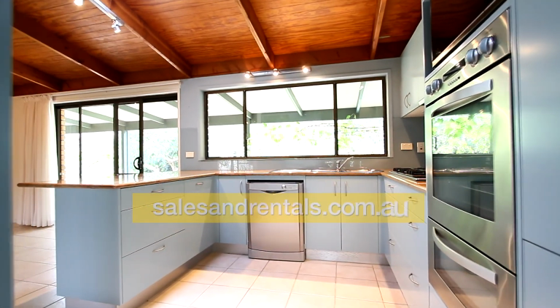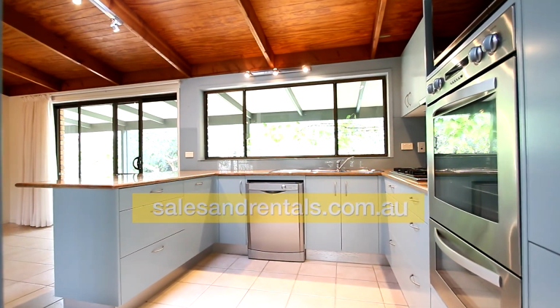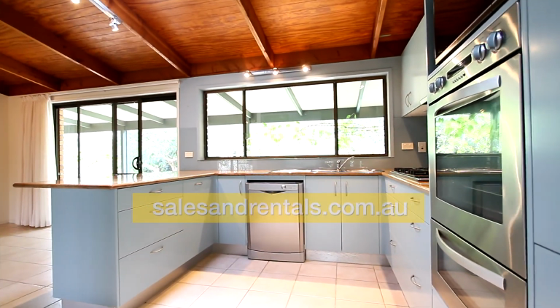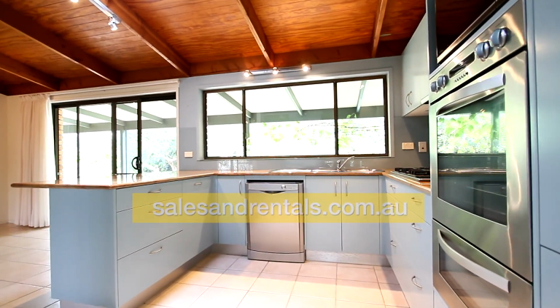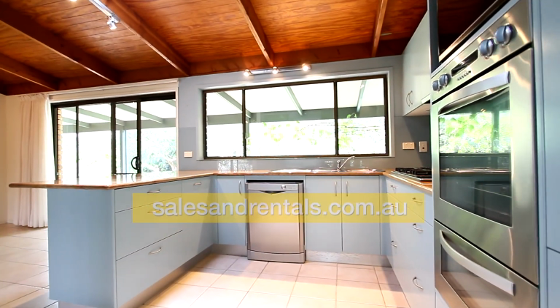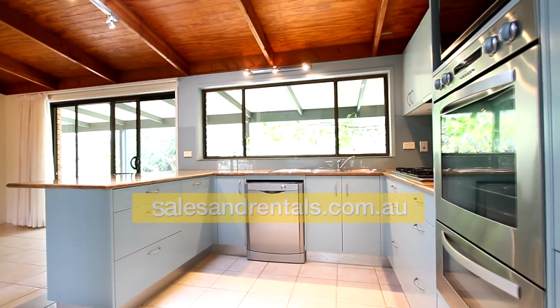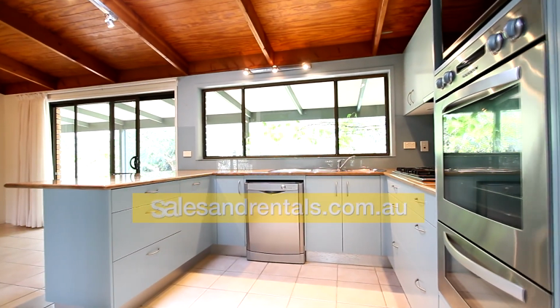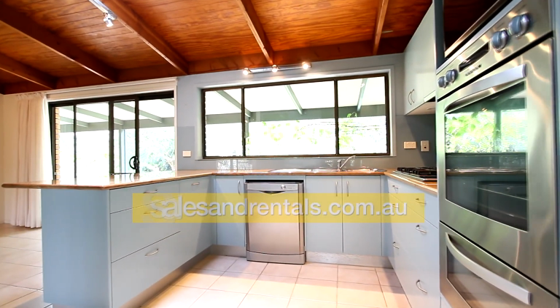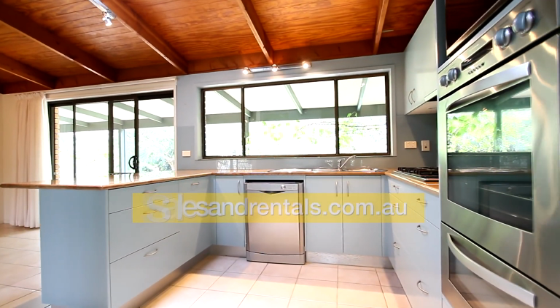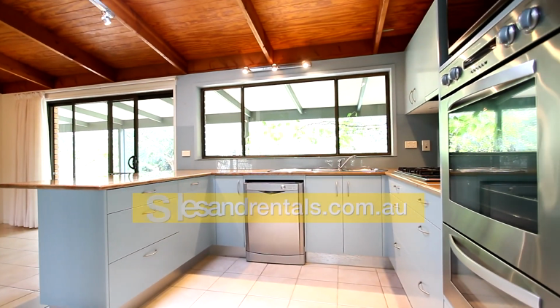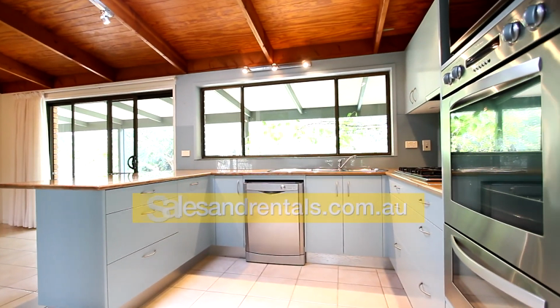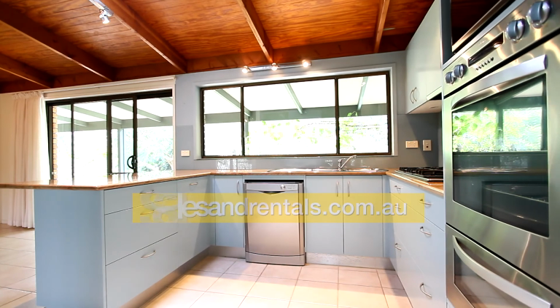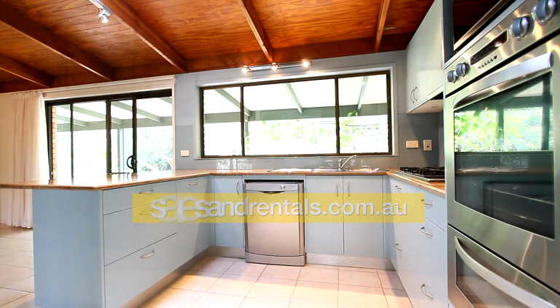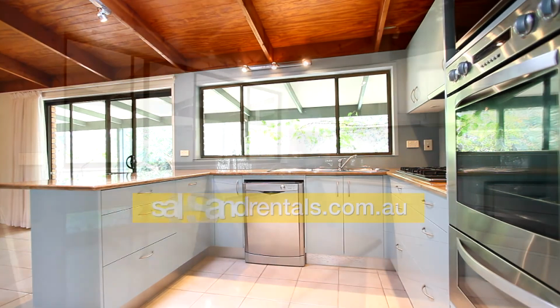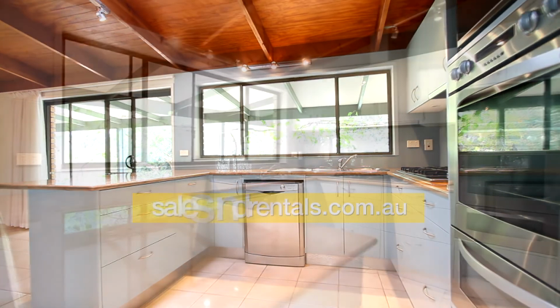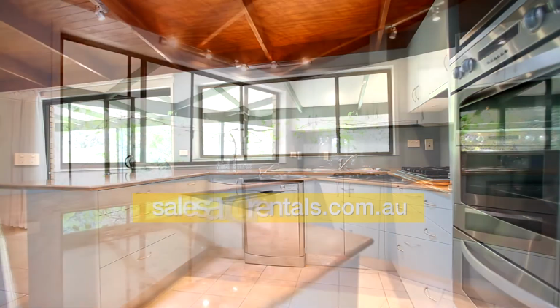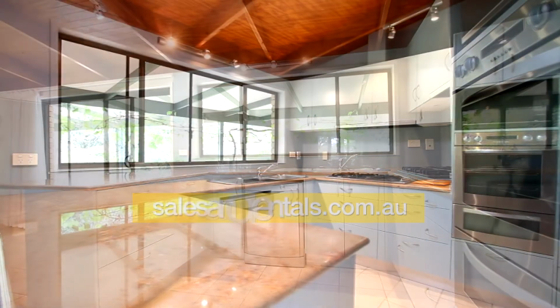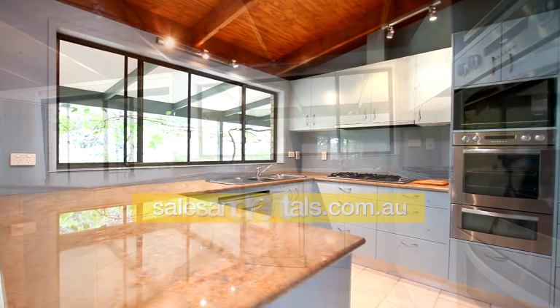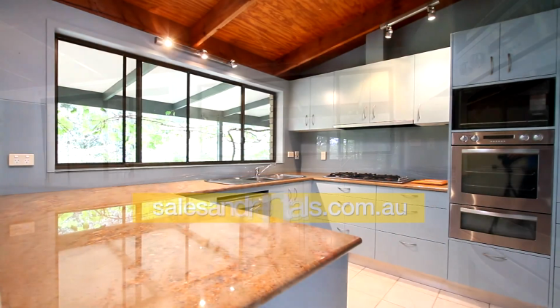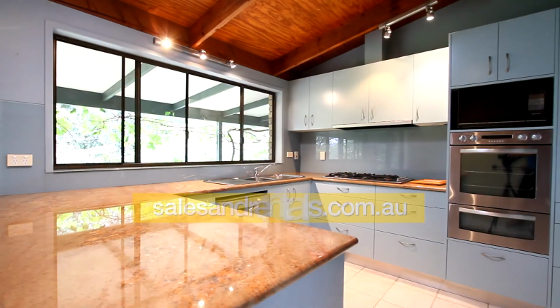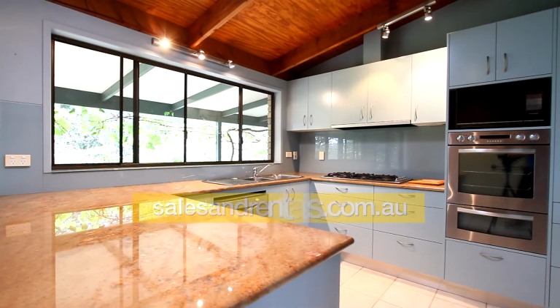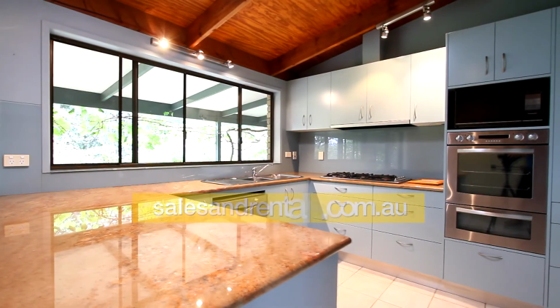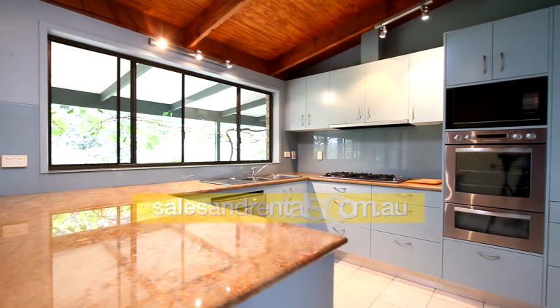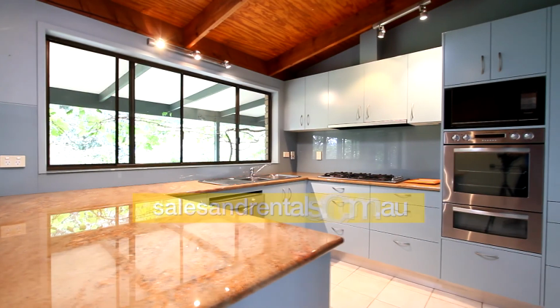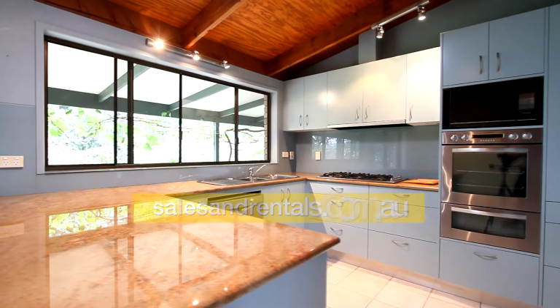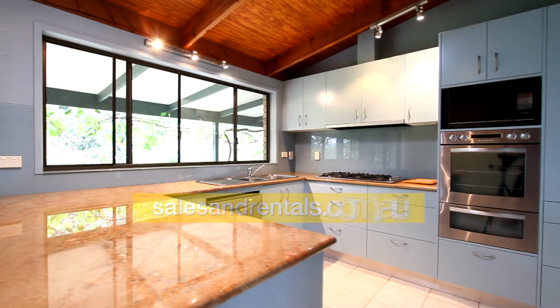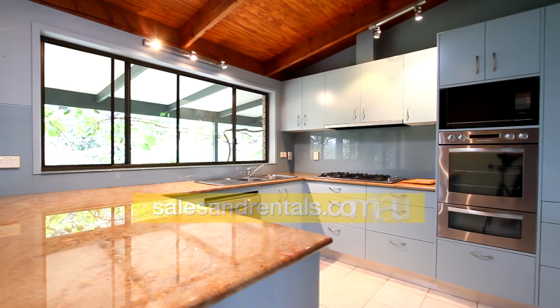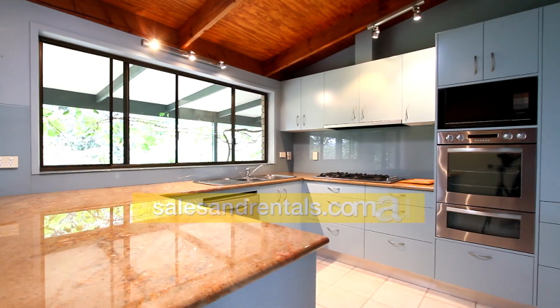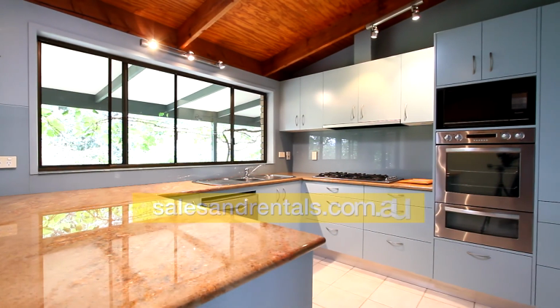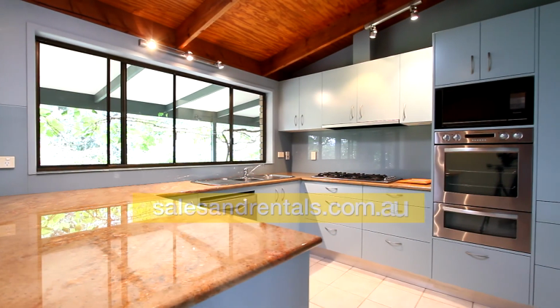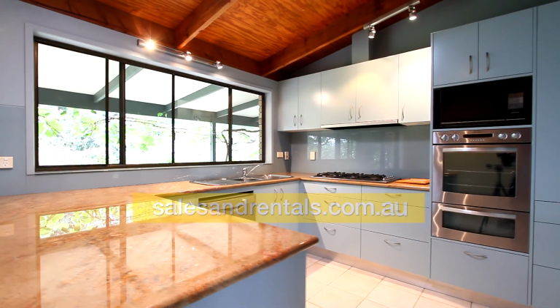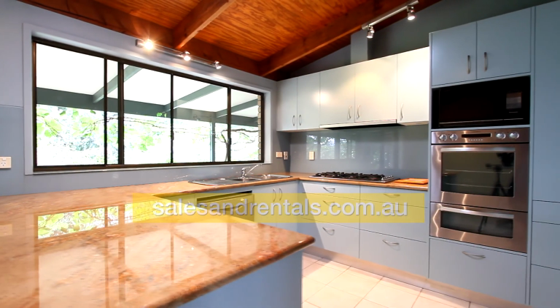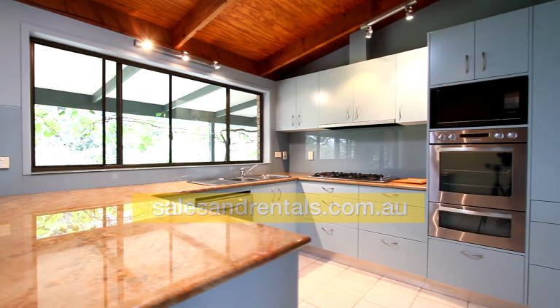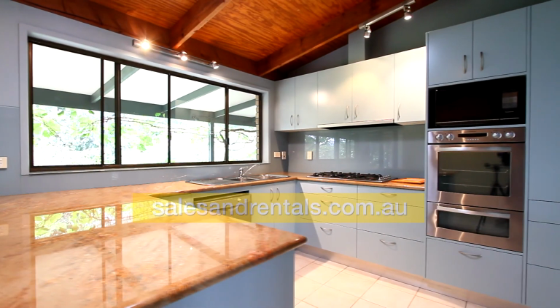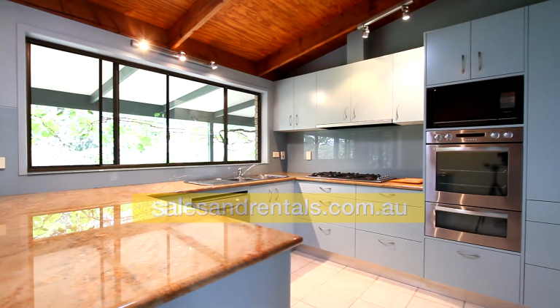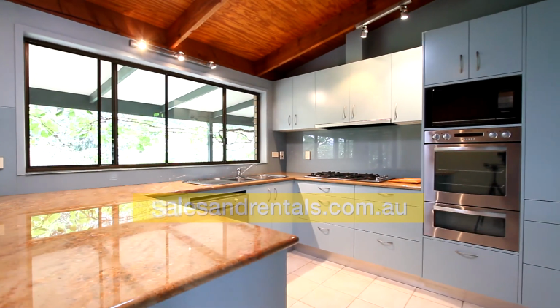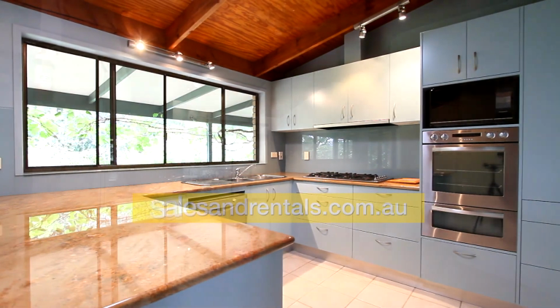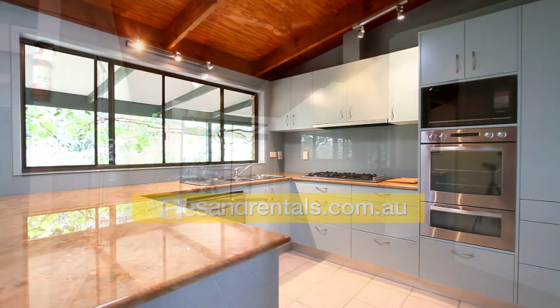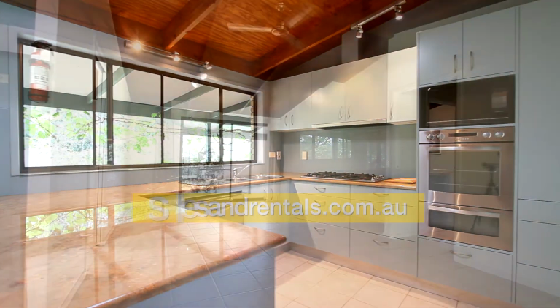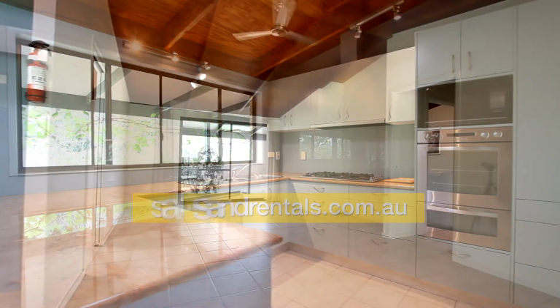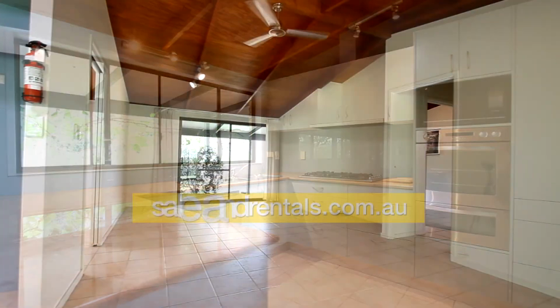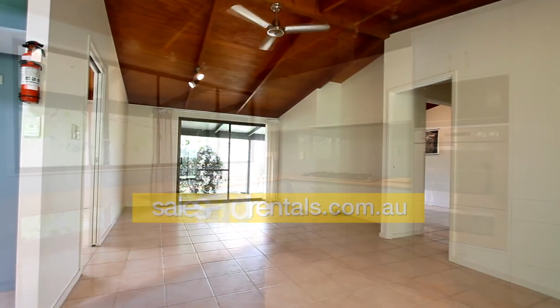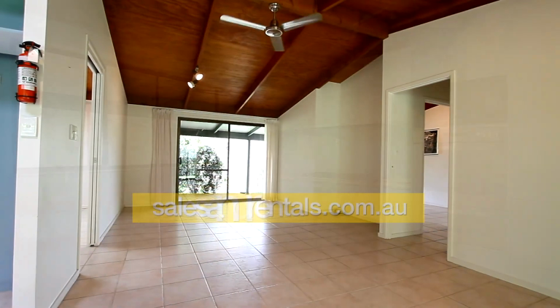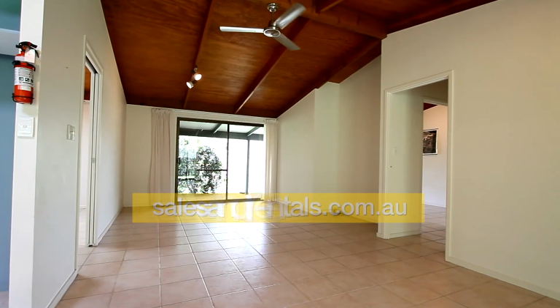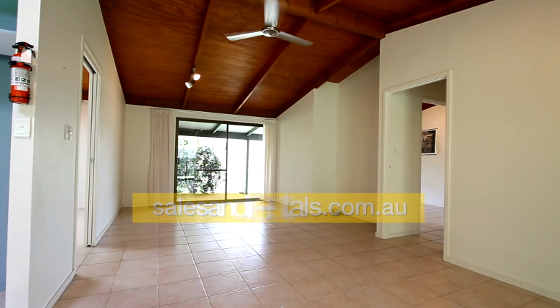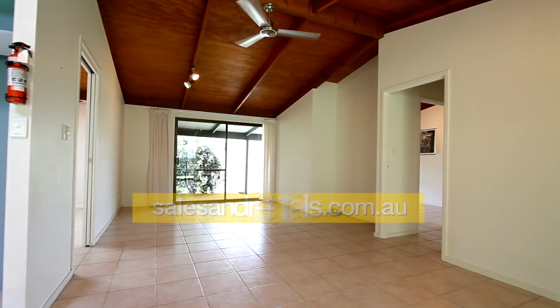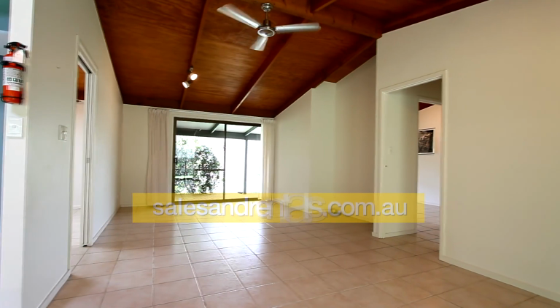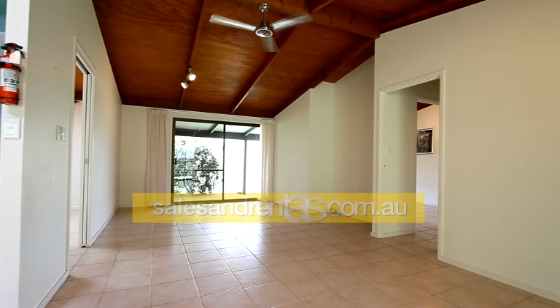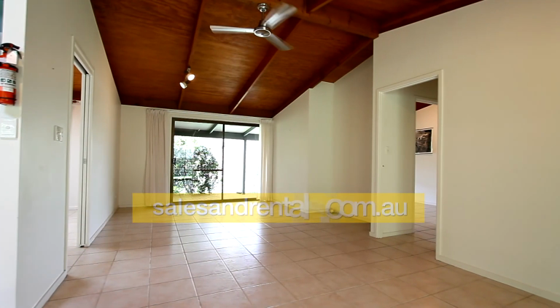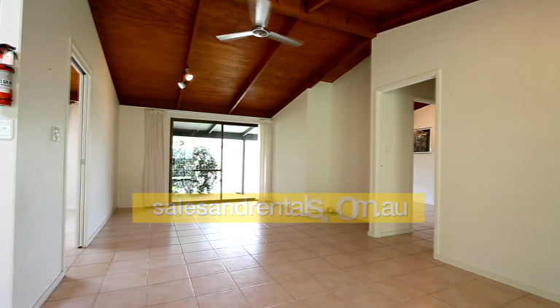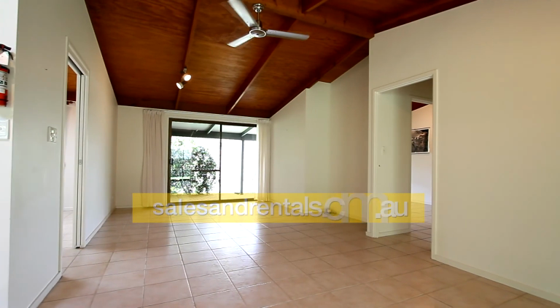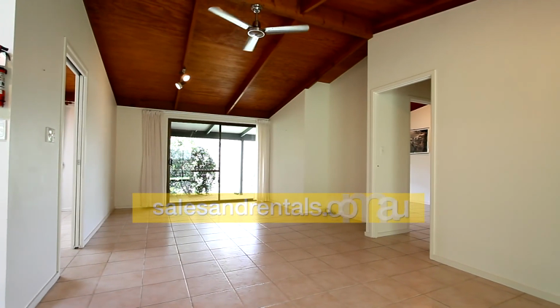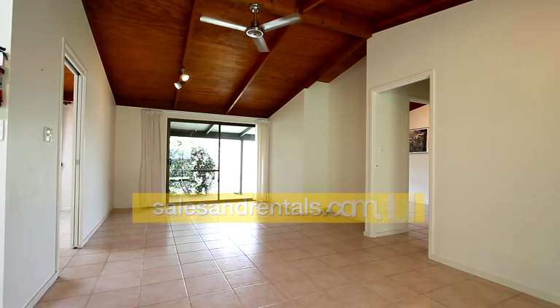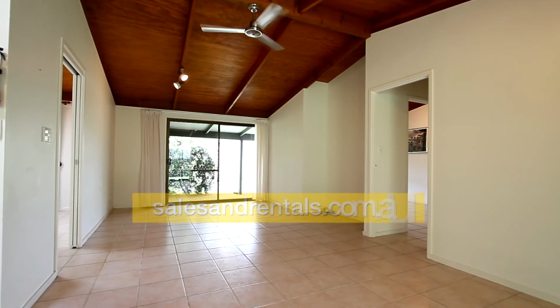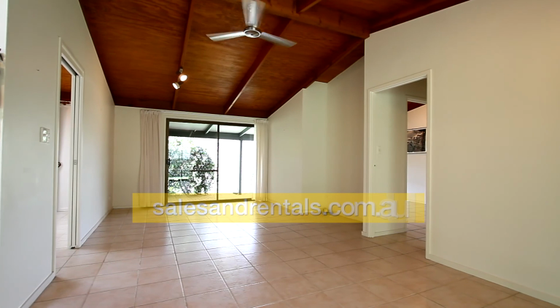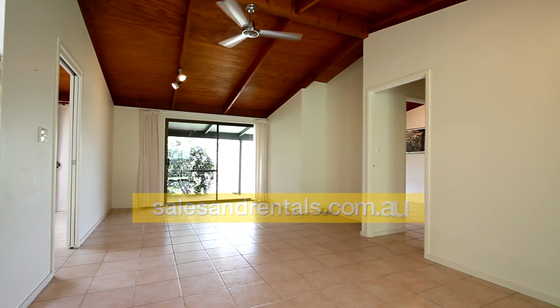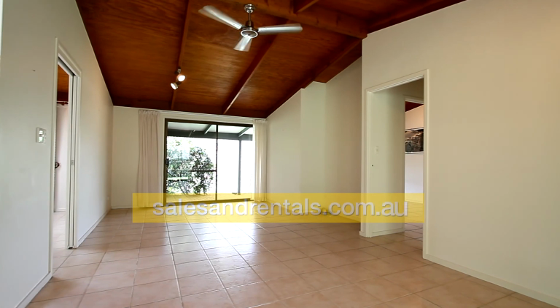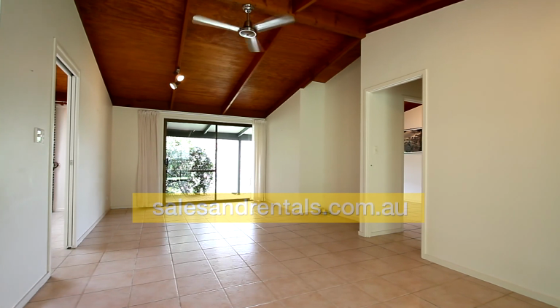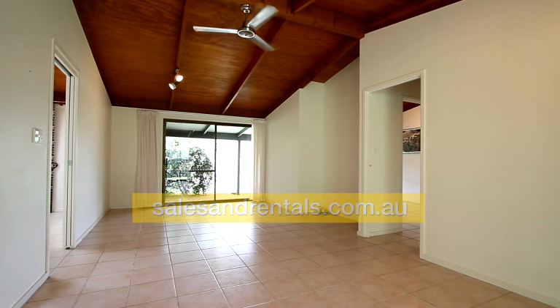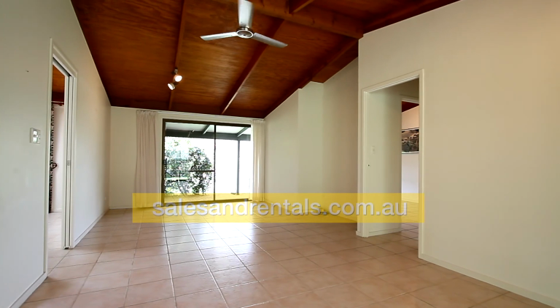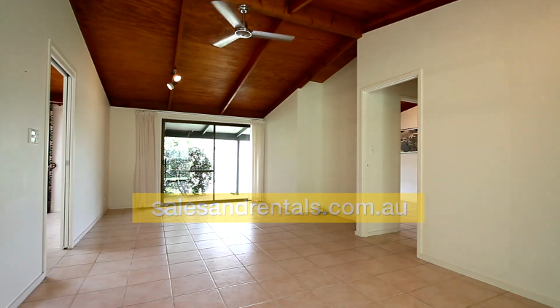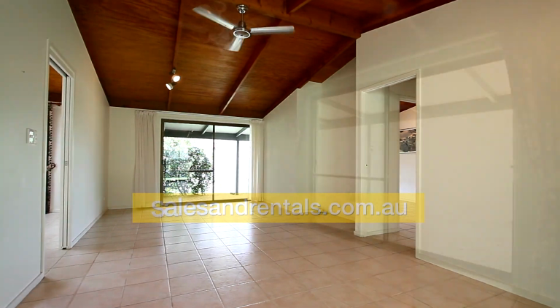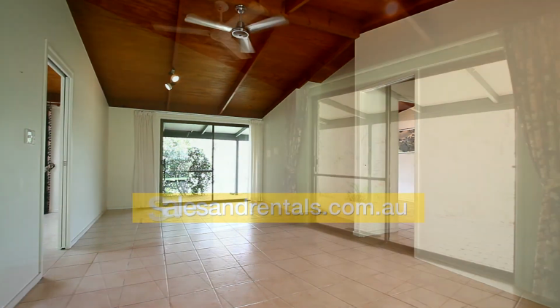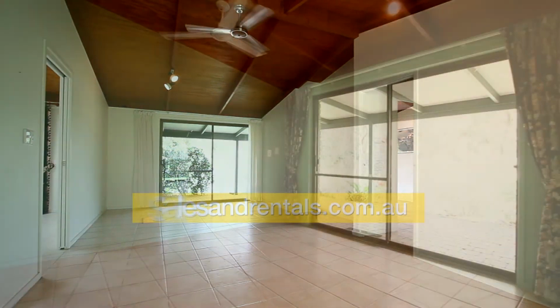Going back inside: modern kitchen with stainless steel appliances including a dishwasher, granite bench tops, and a large family room off the kitchen.